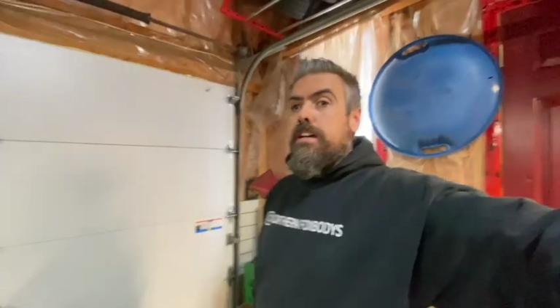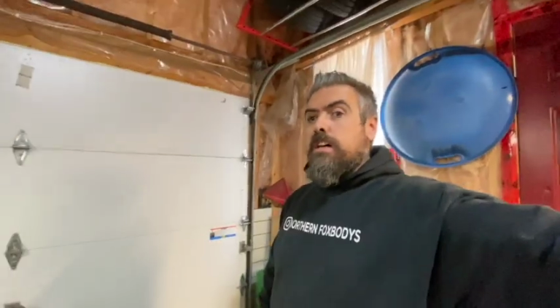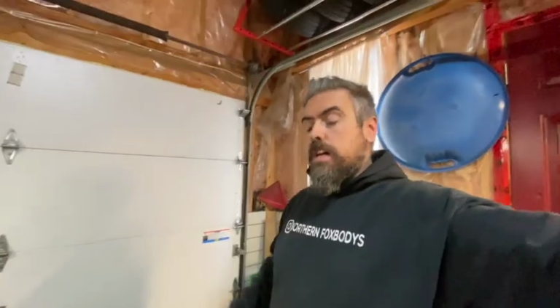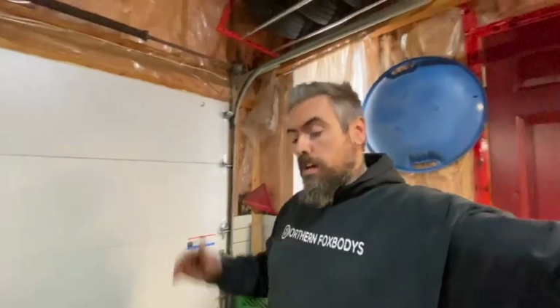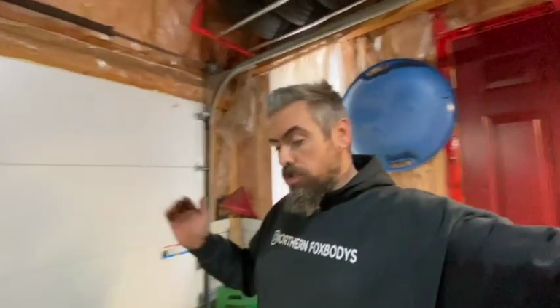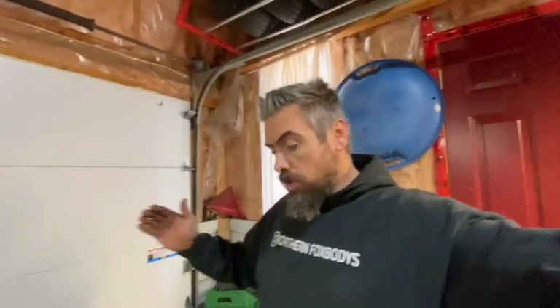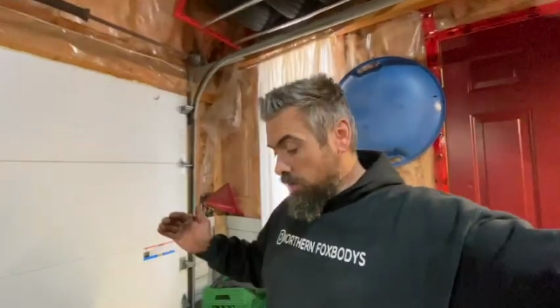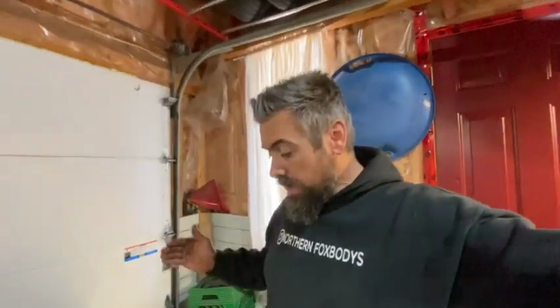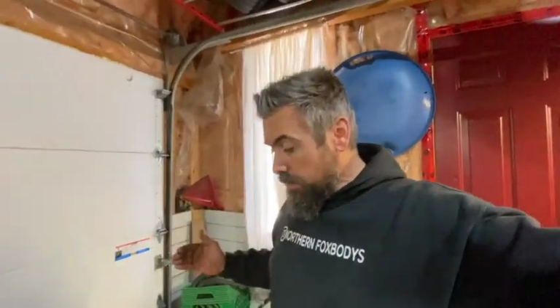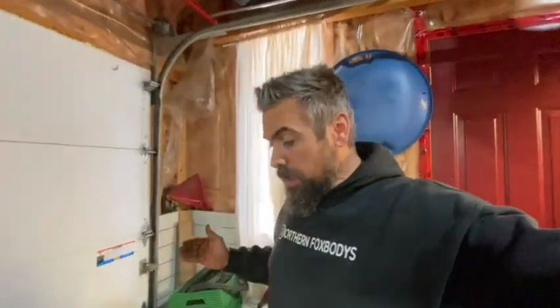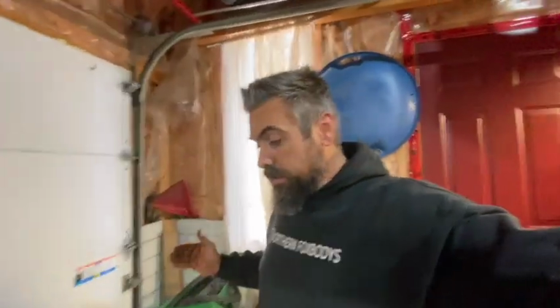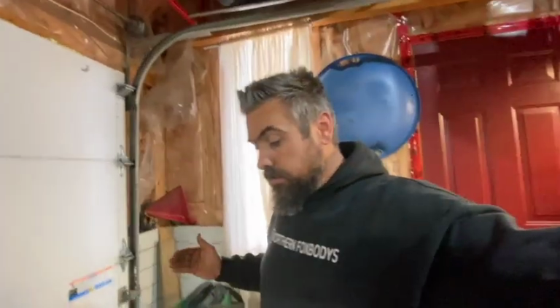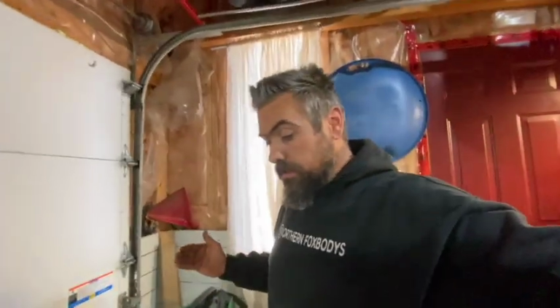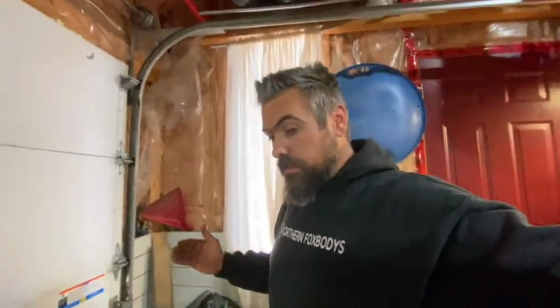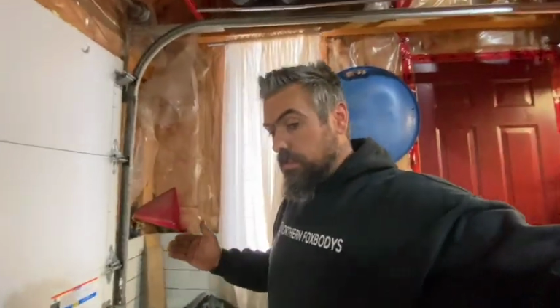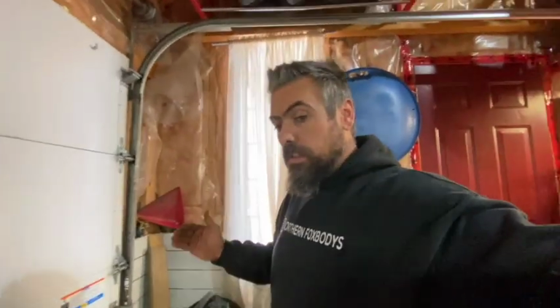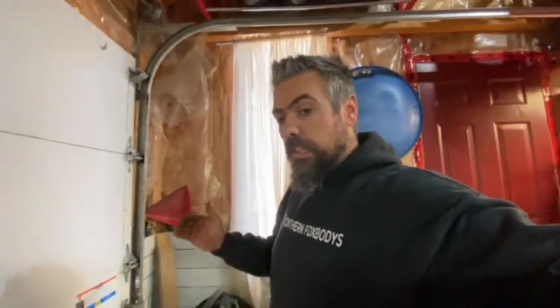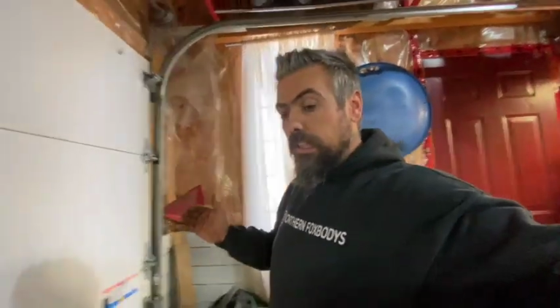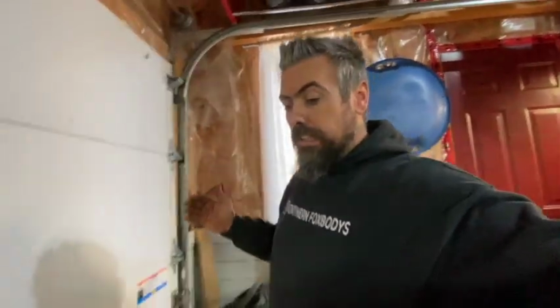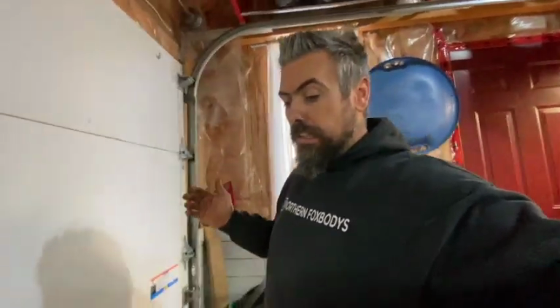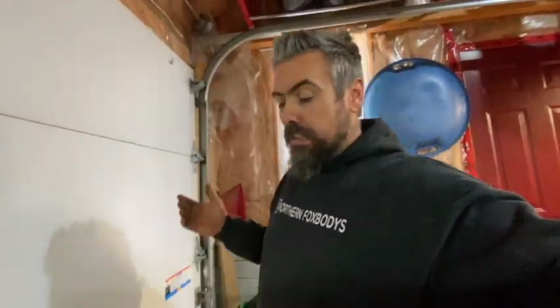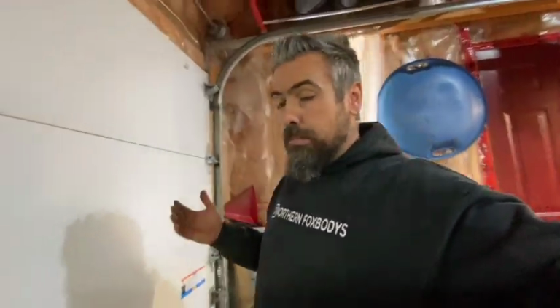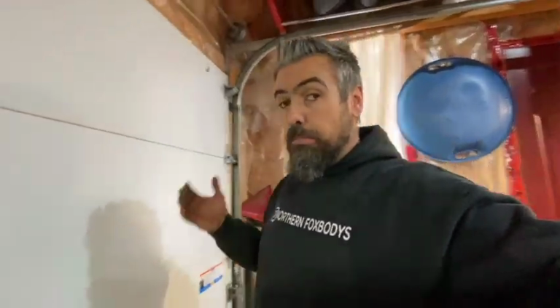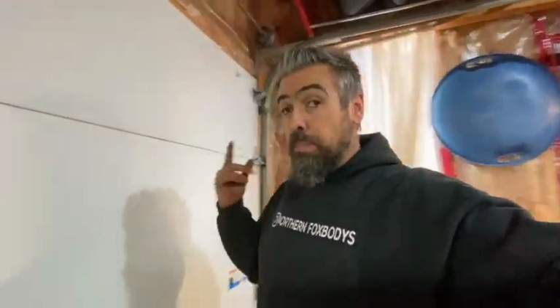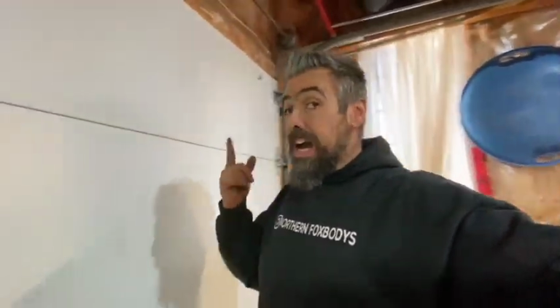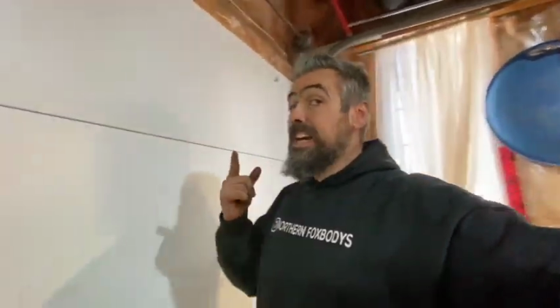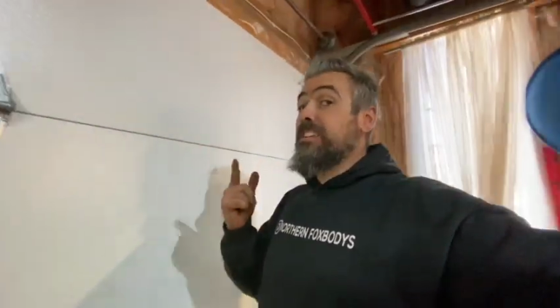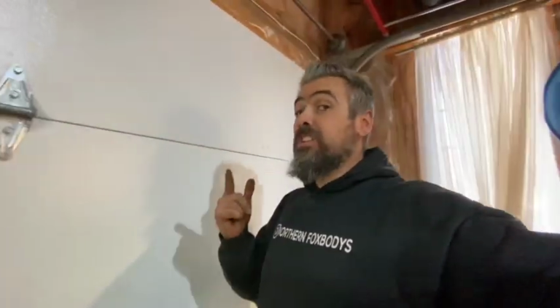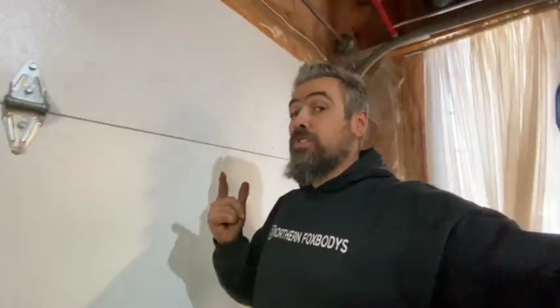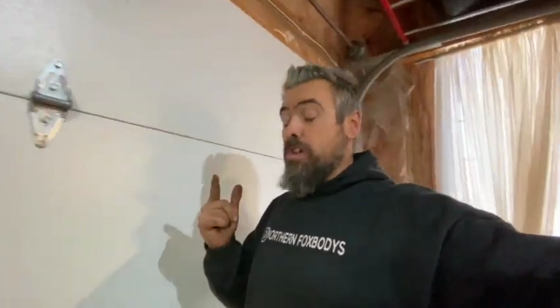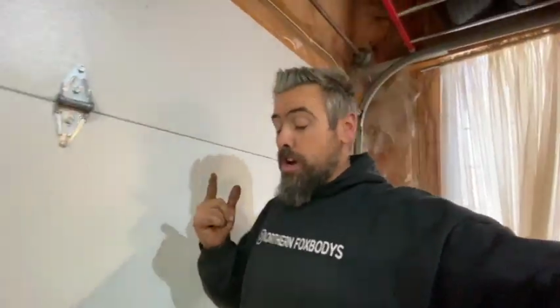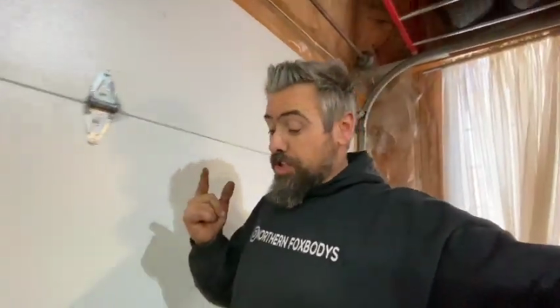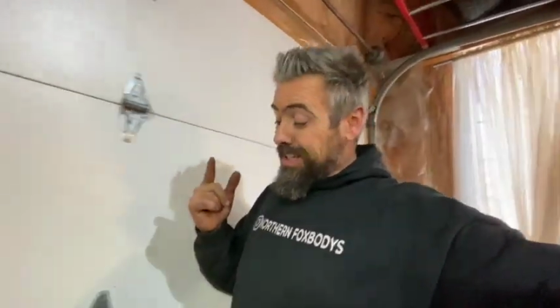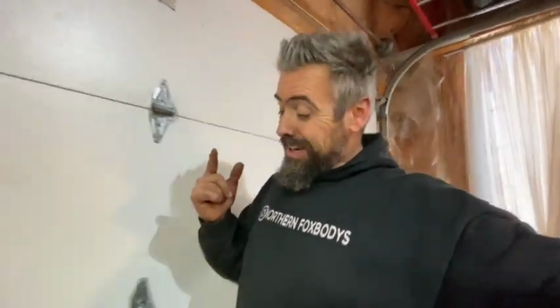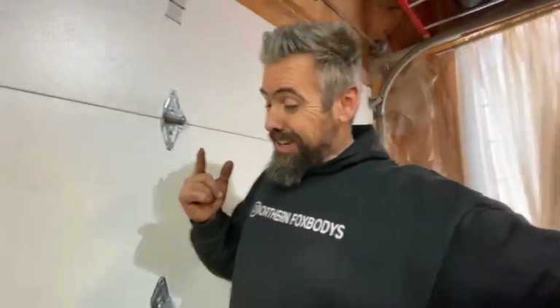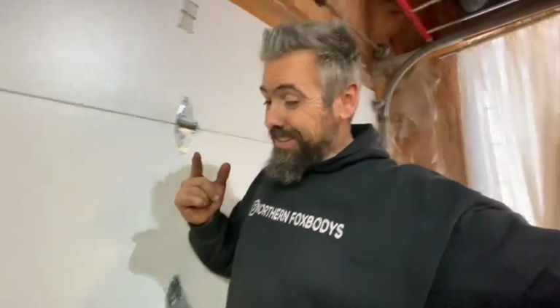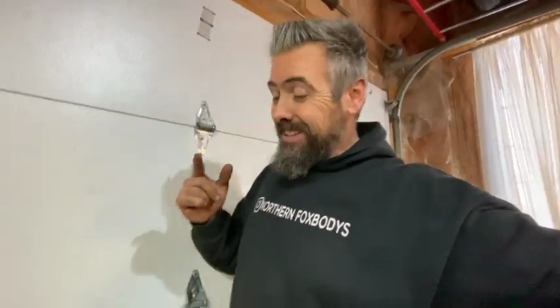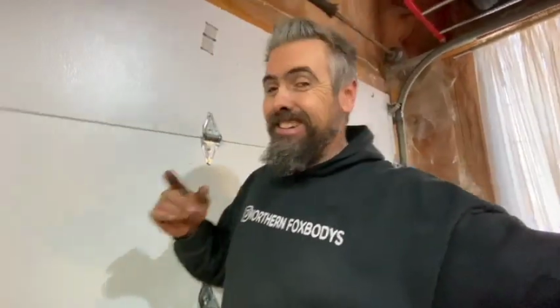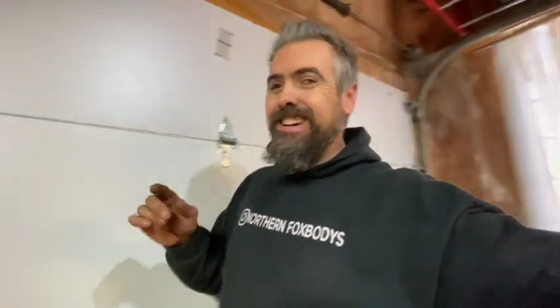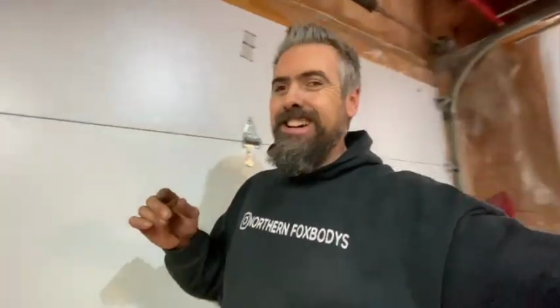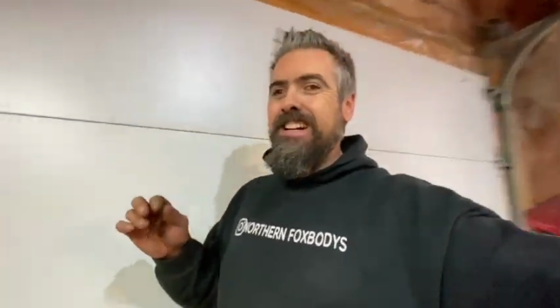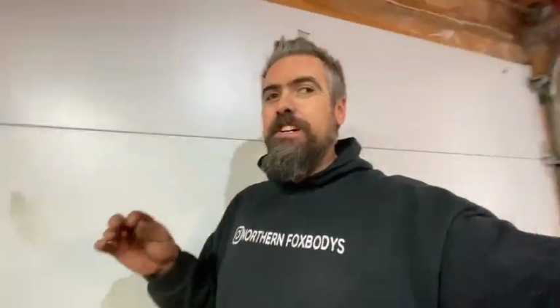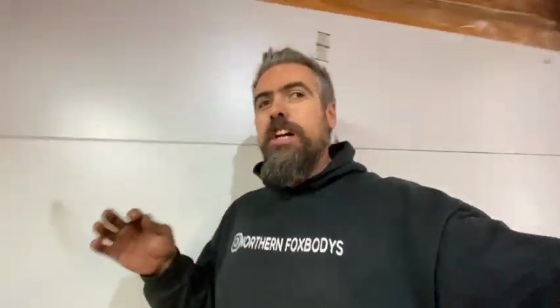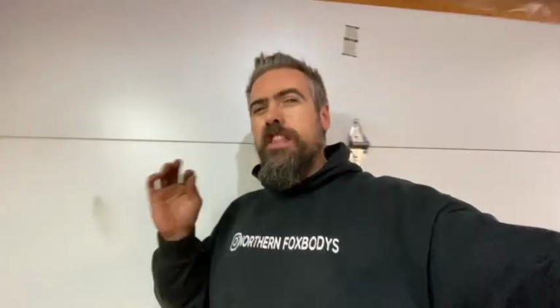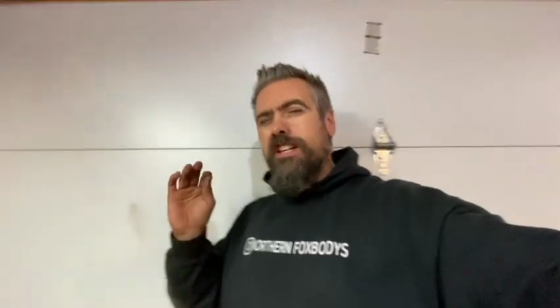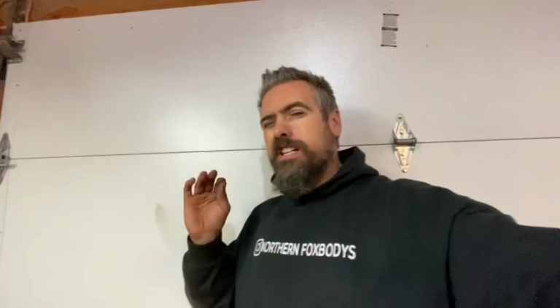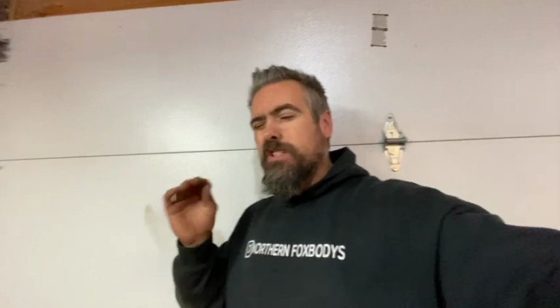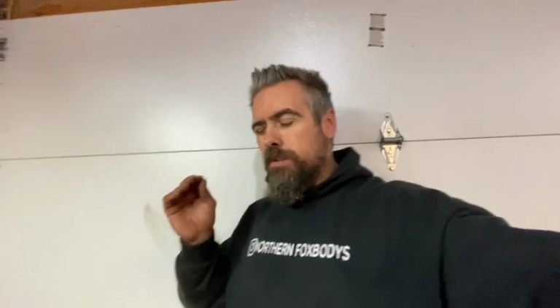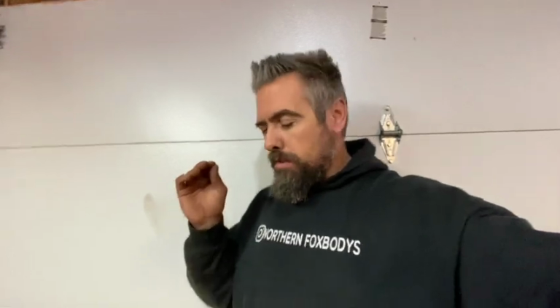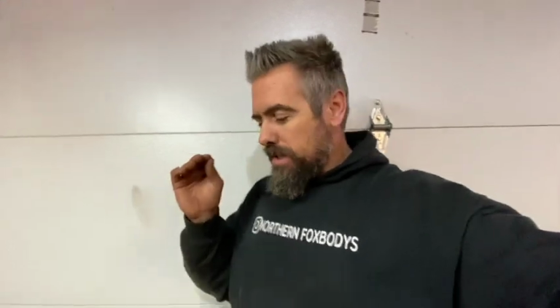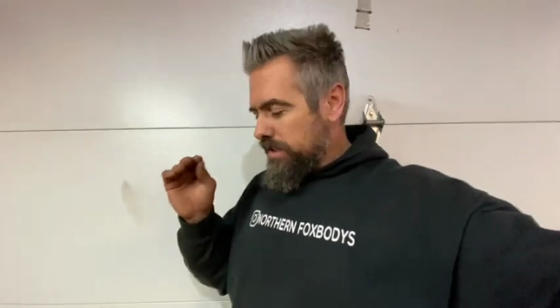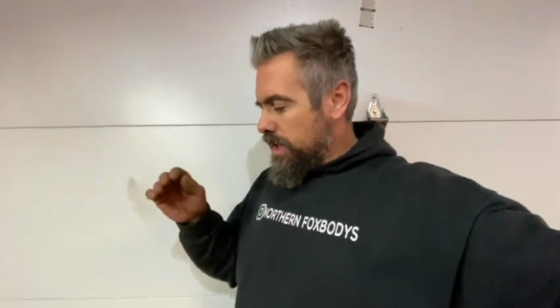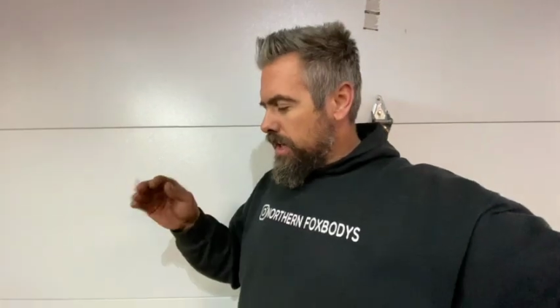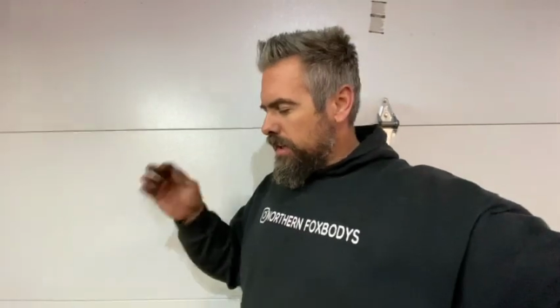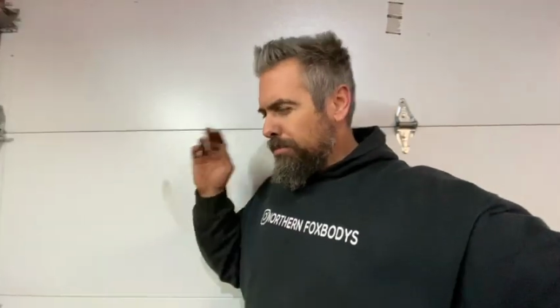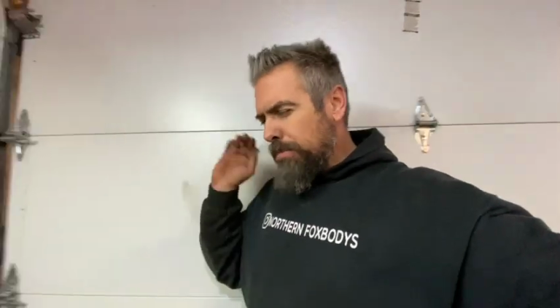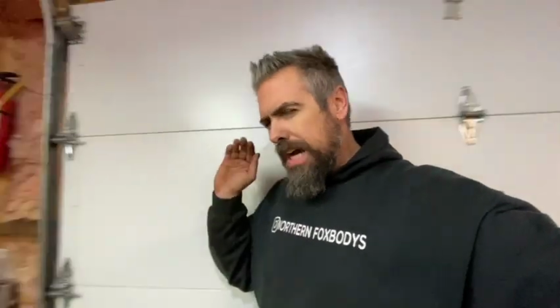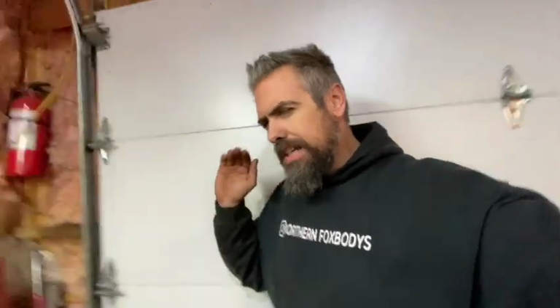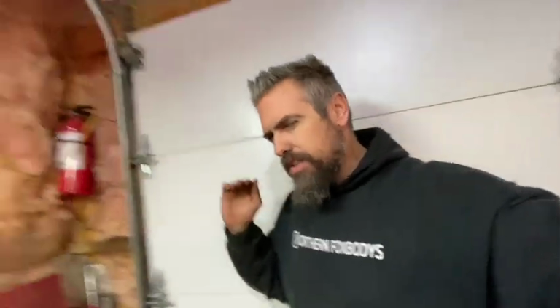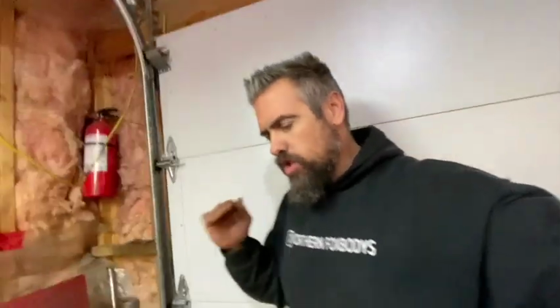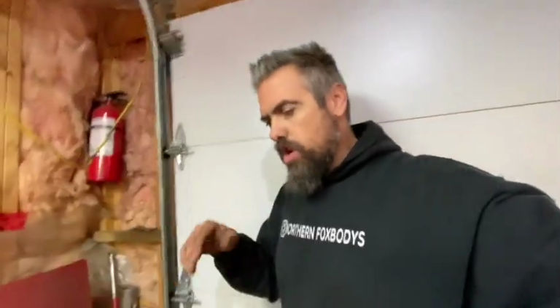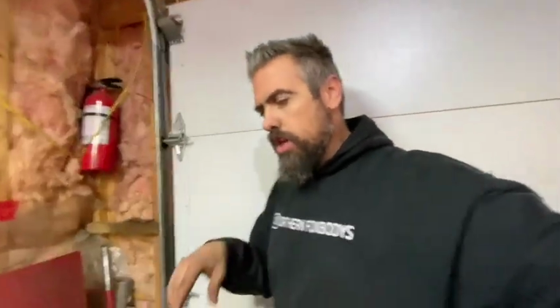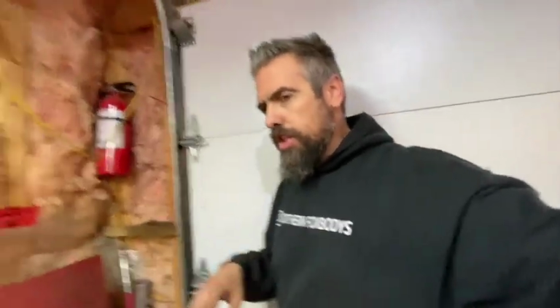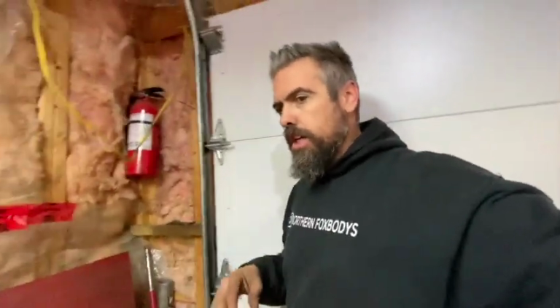How's it going everyone? Back in the garage again. I think that's going to be my saying — back in the garage again.